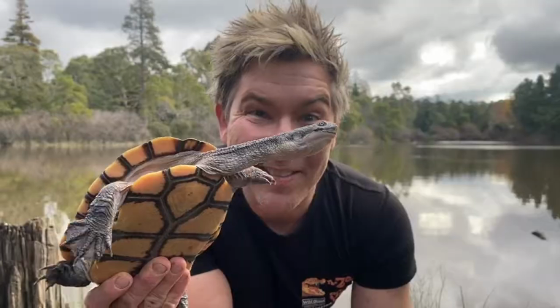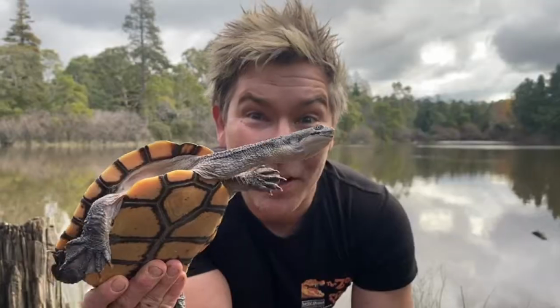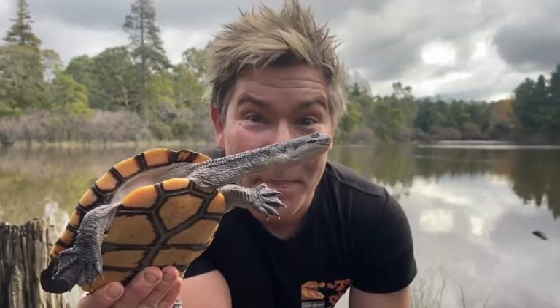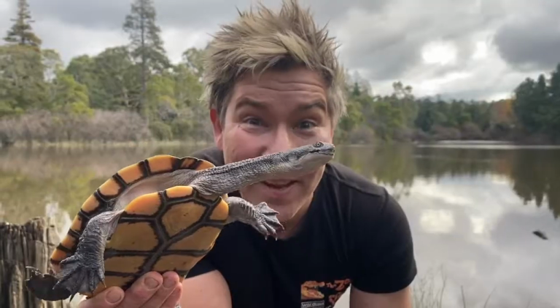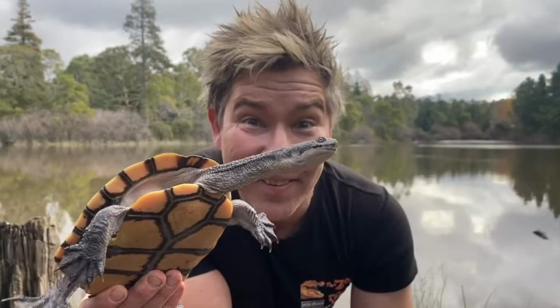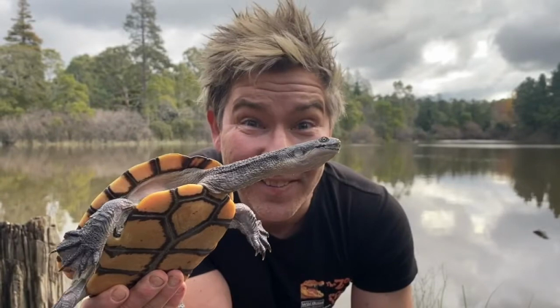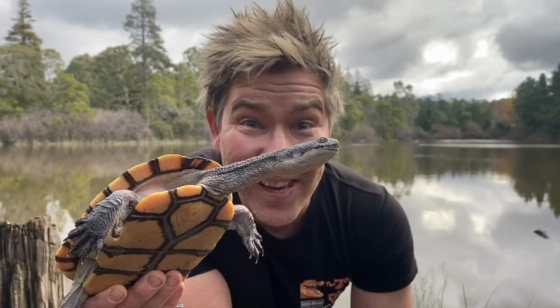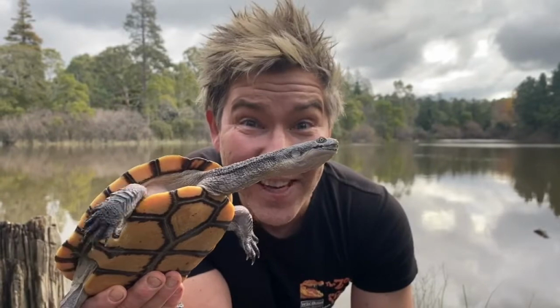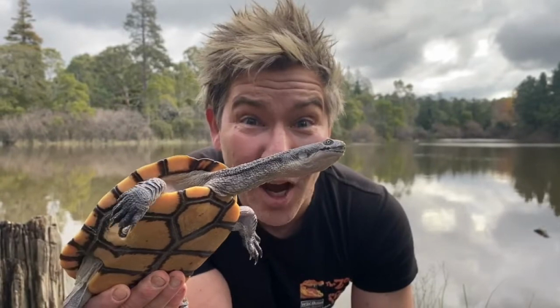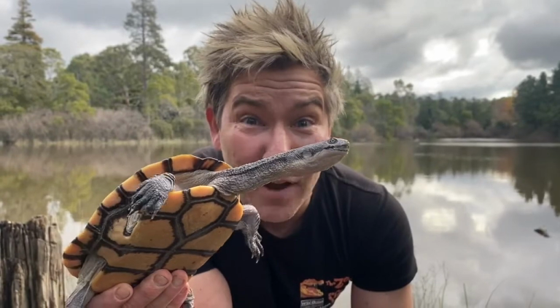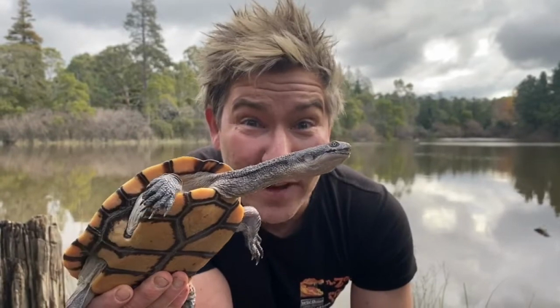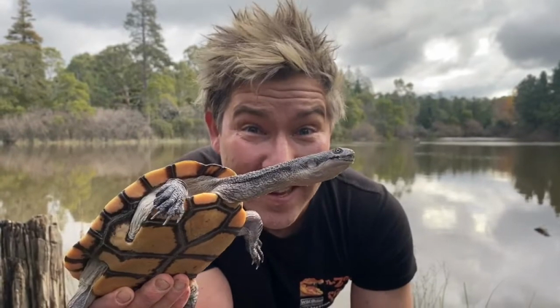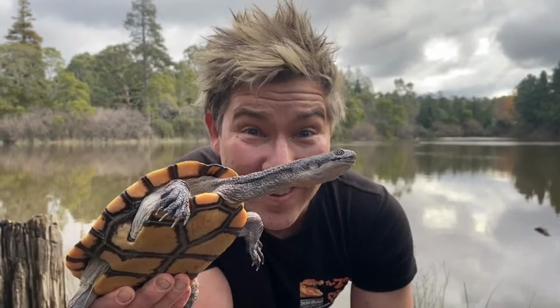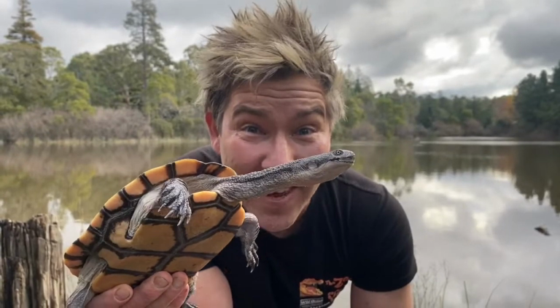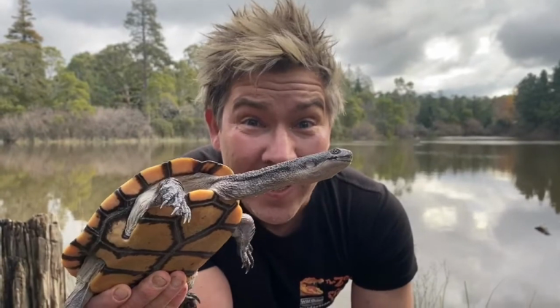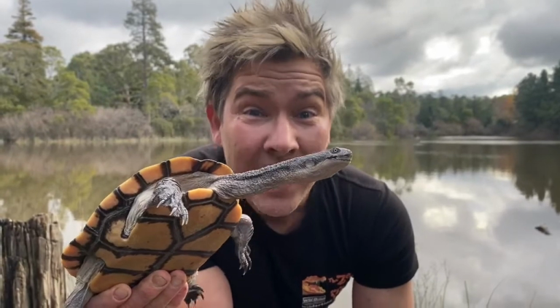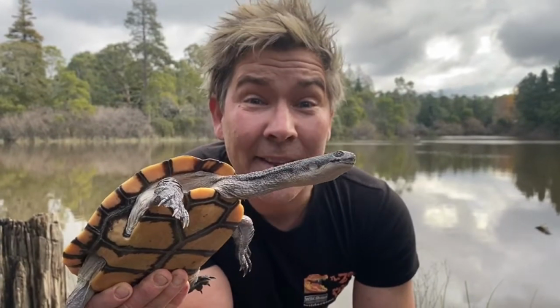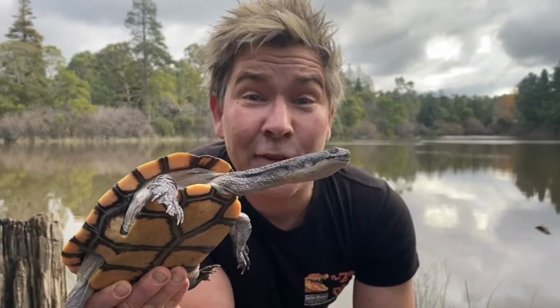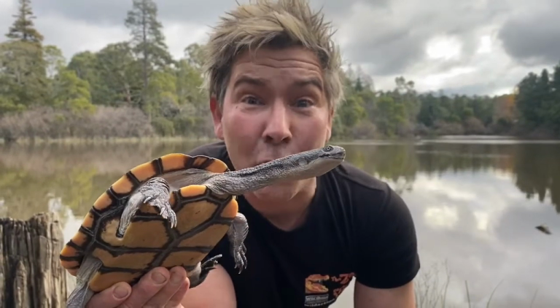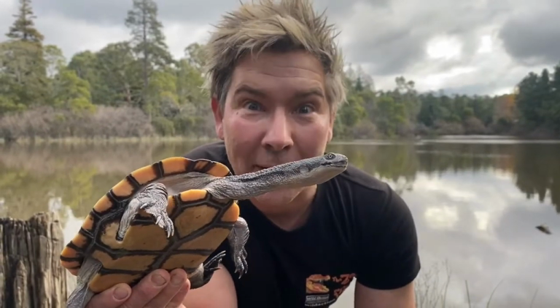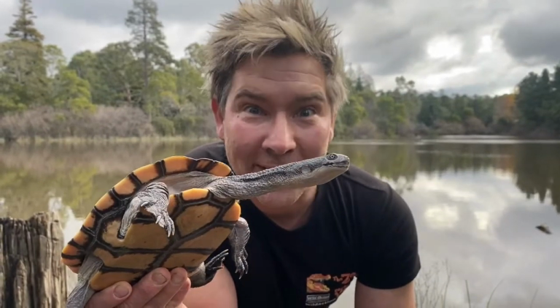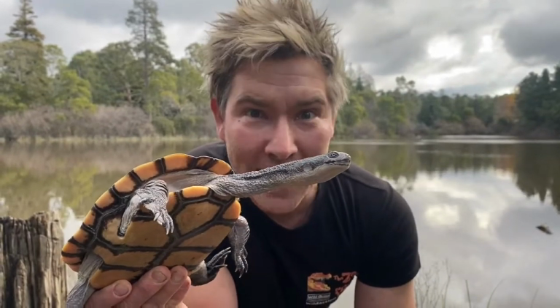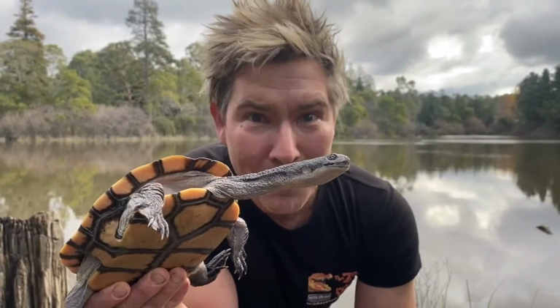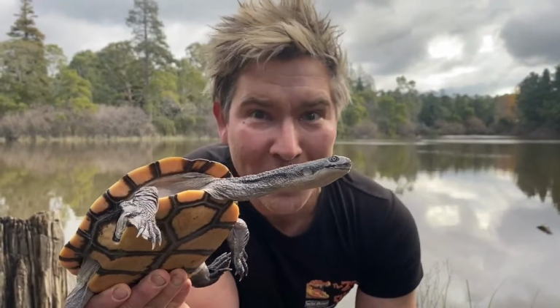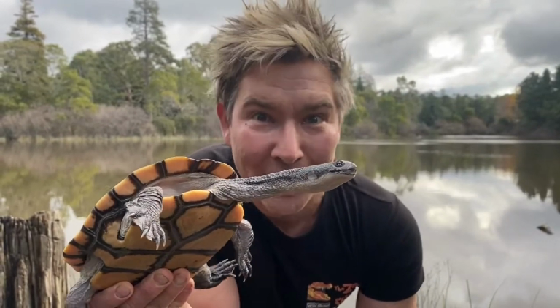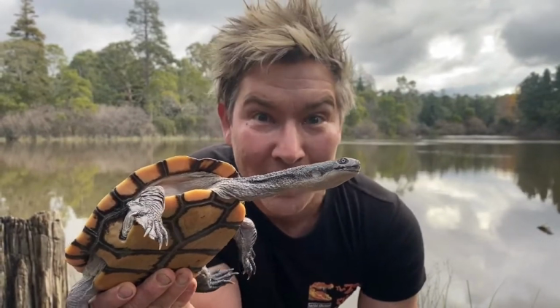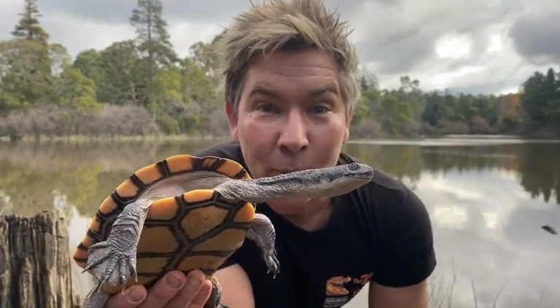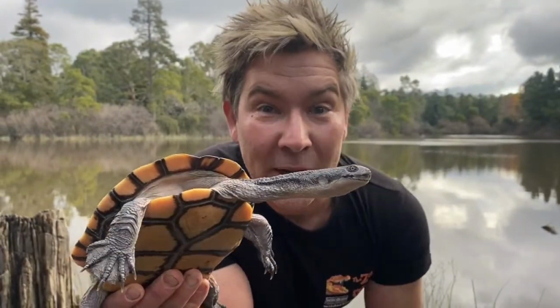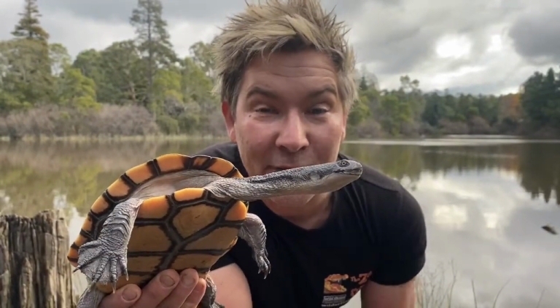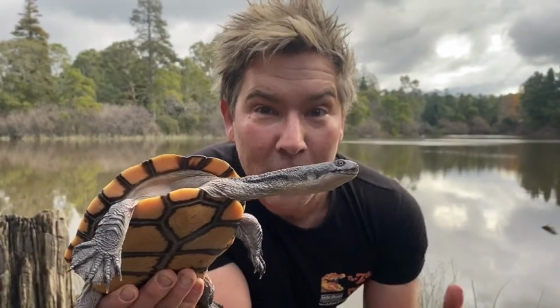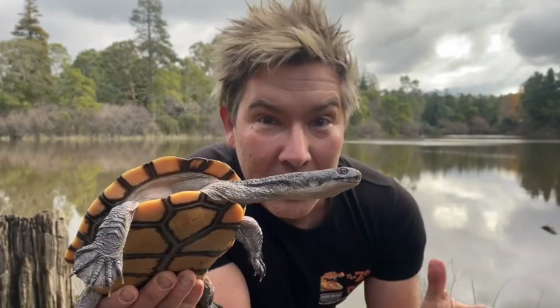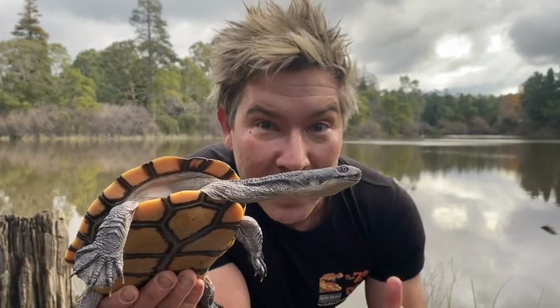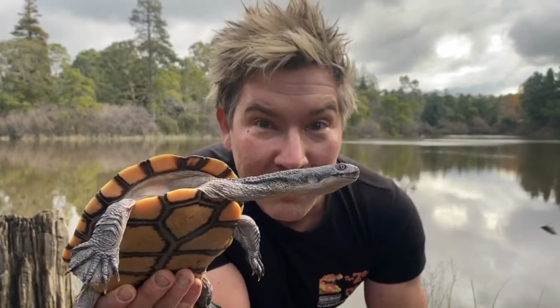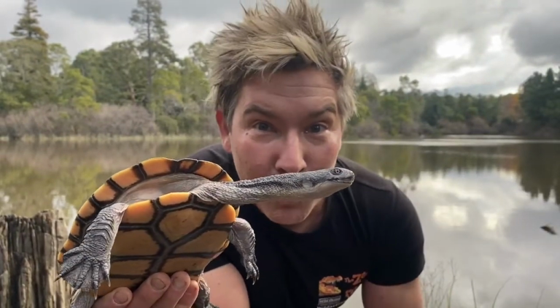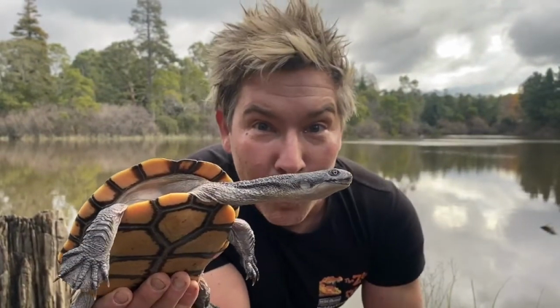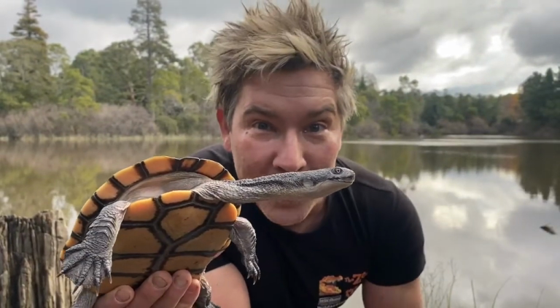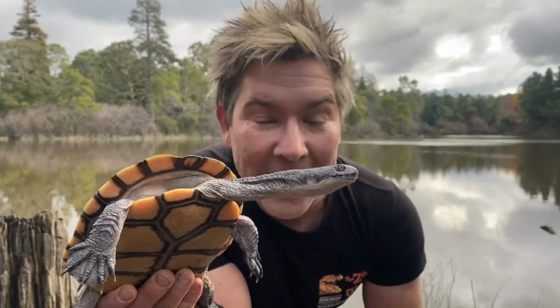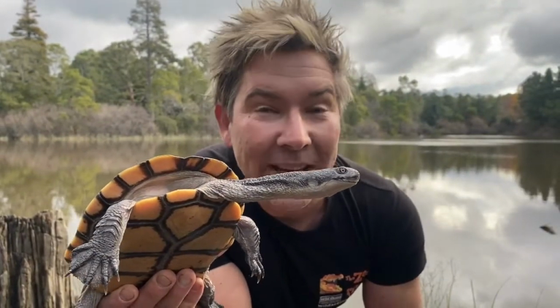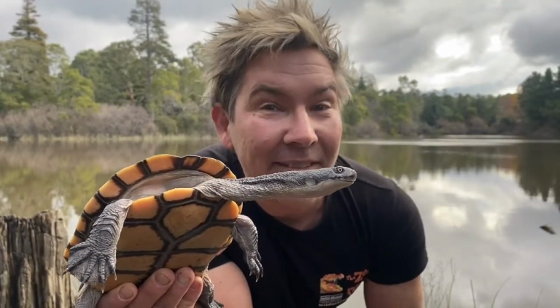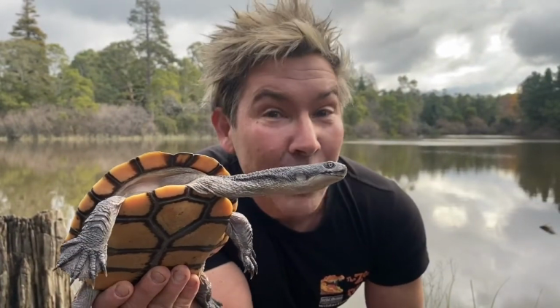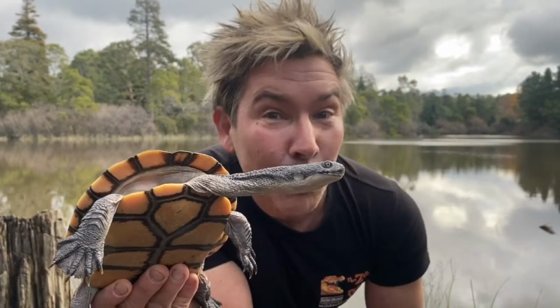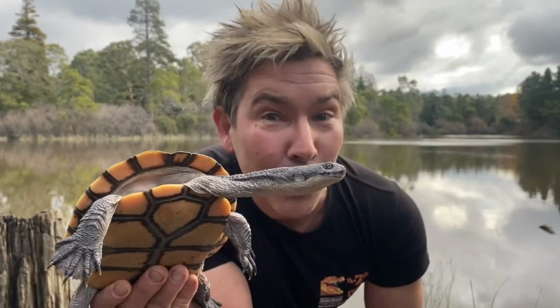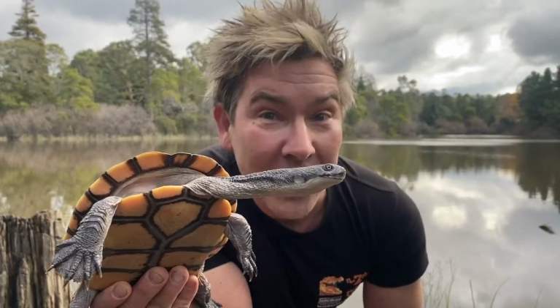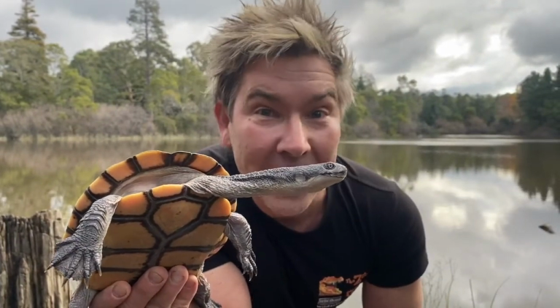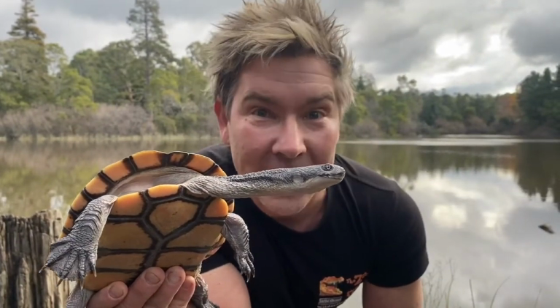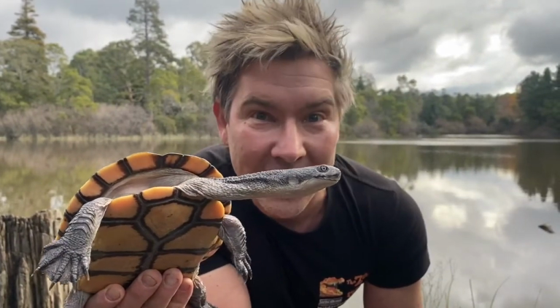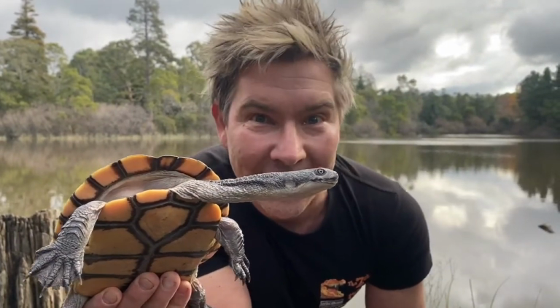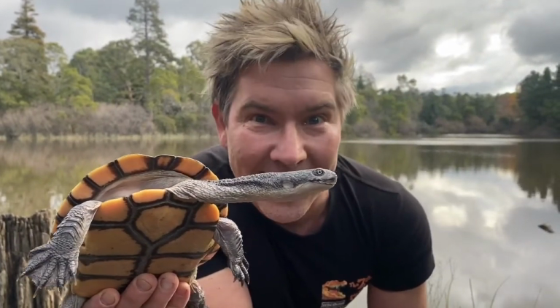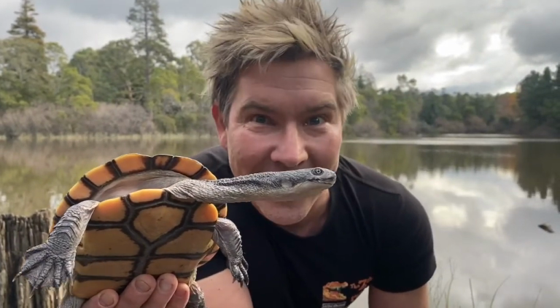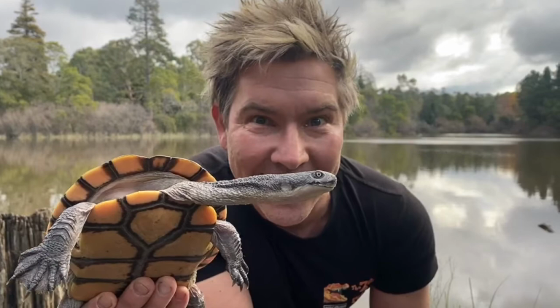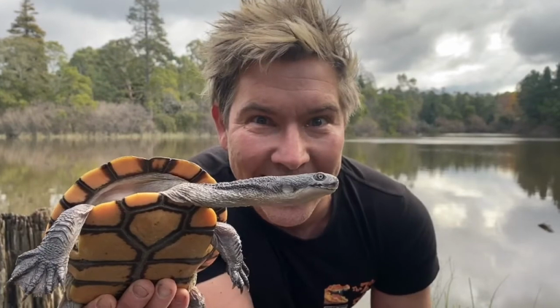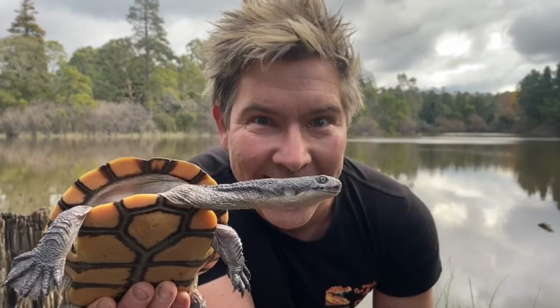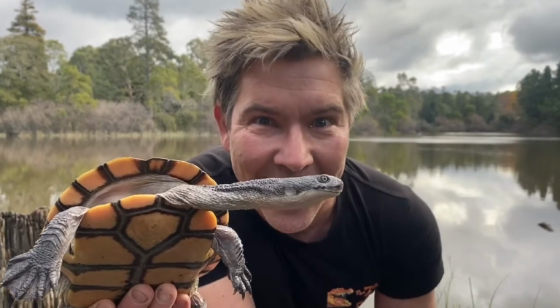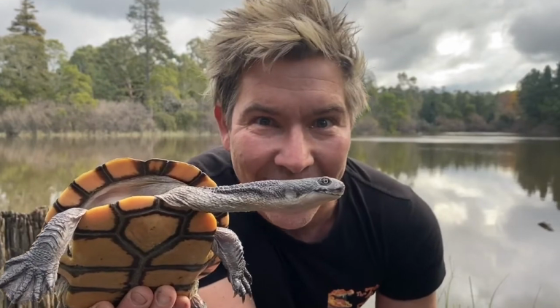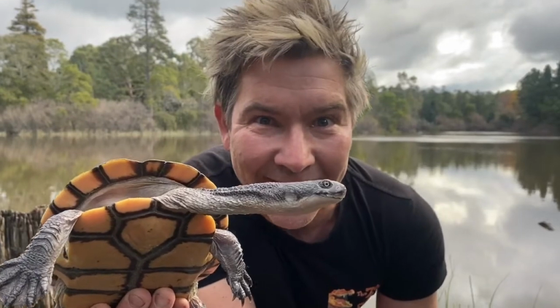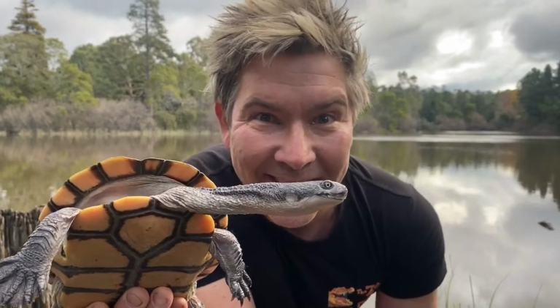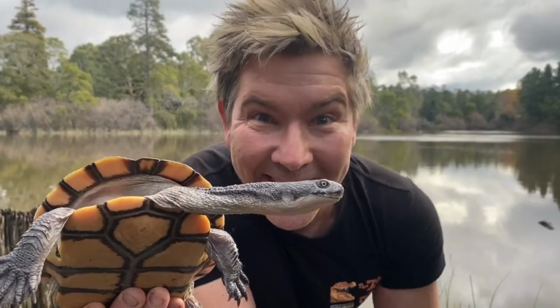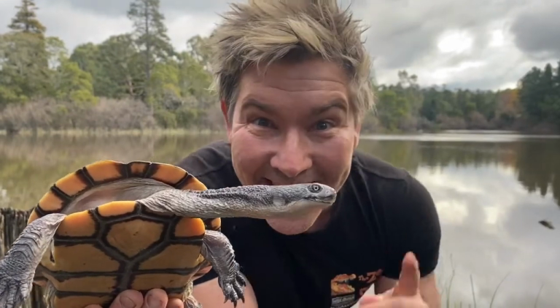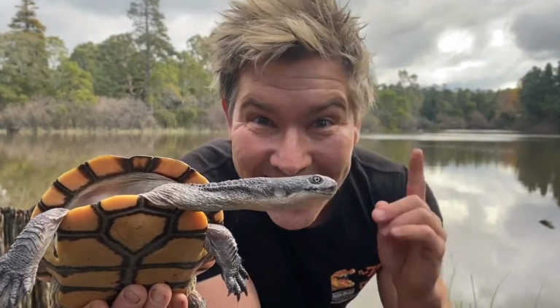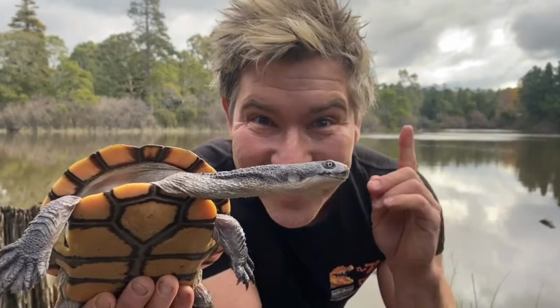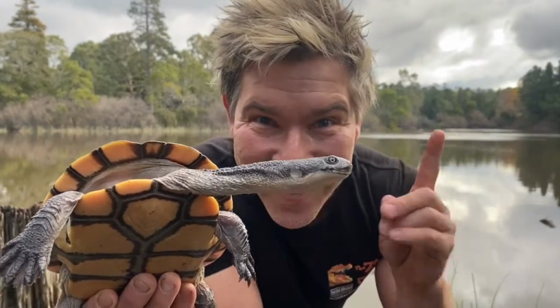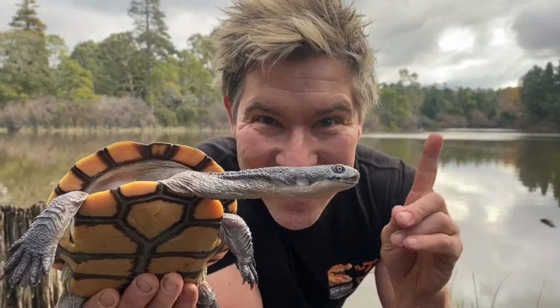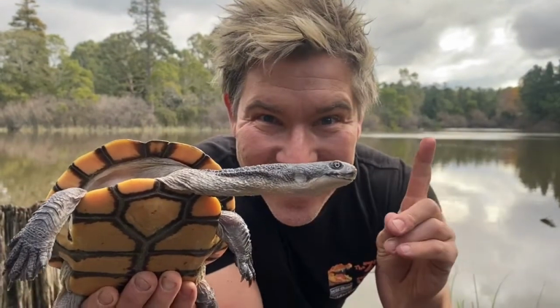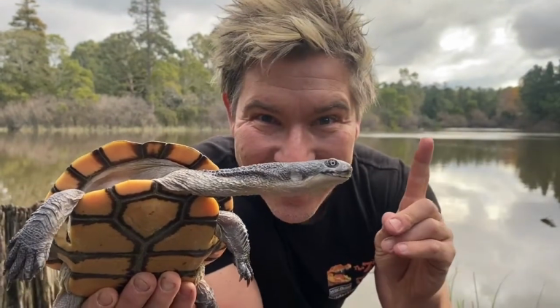He's got a piece of skin over his ear called a tympanum. When he's swimming beneath the water, he doesn't get water in his ear canals. Ingenious.